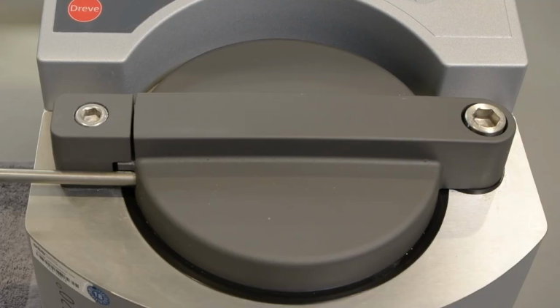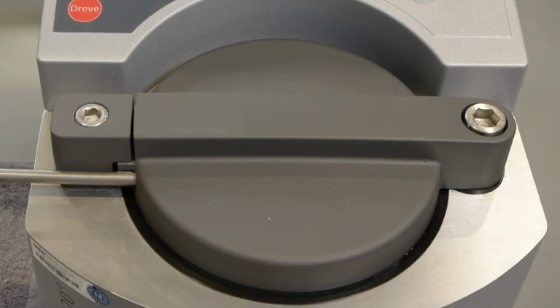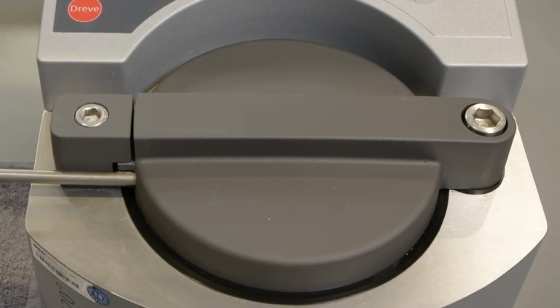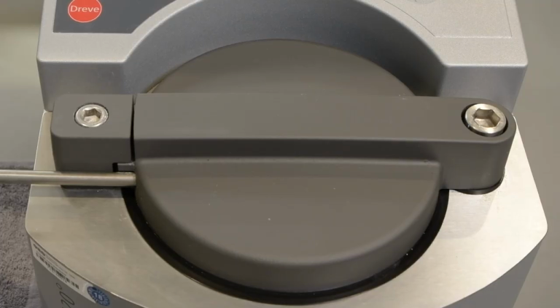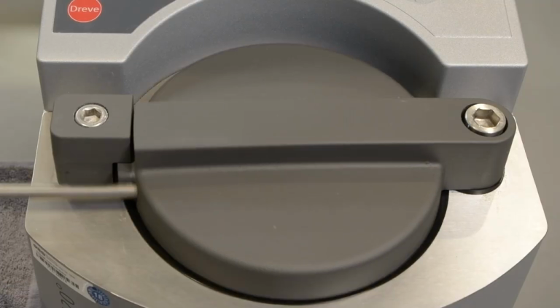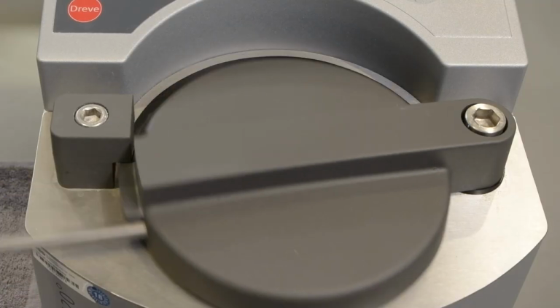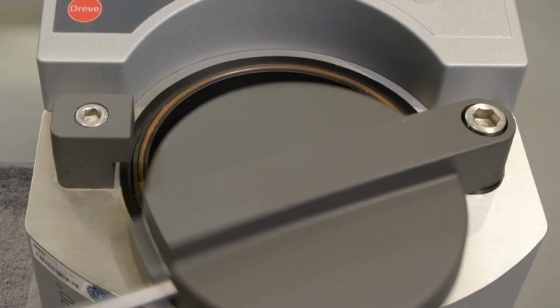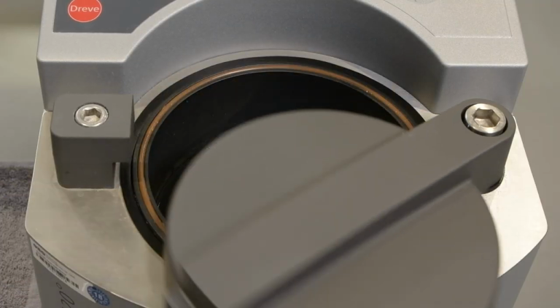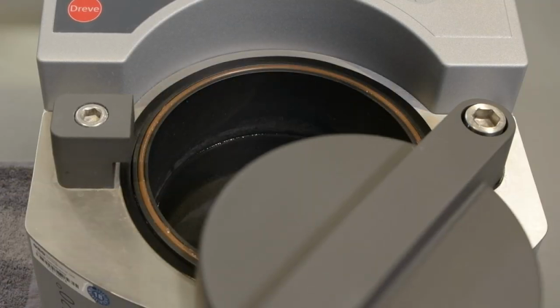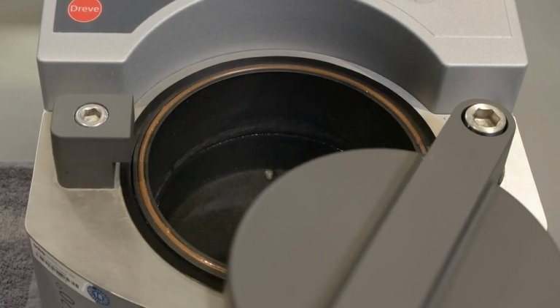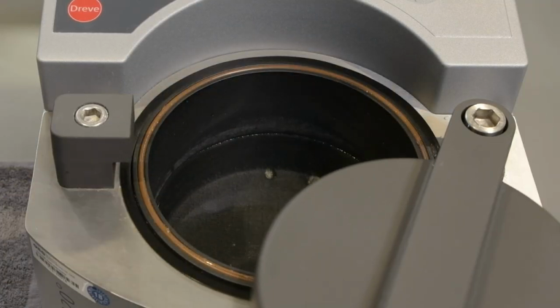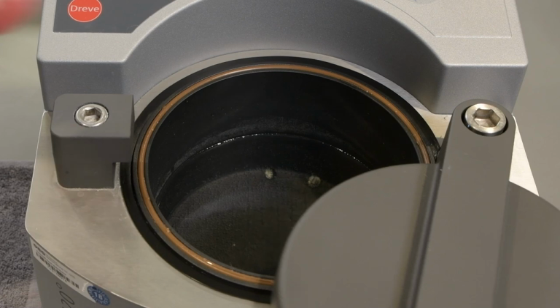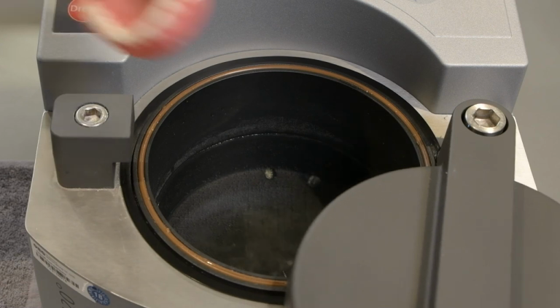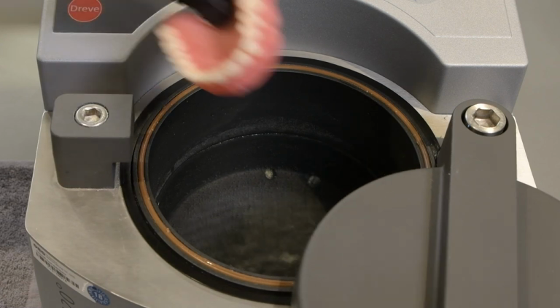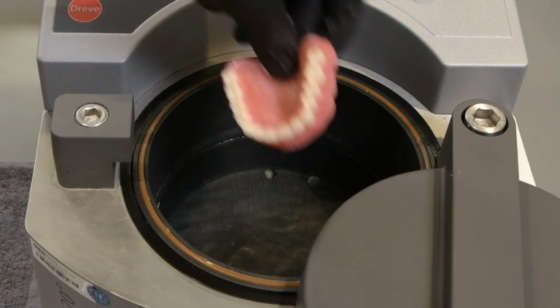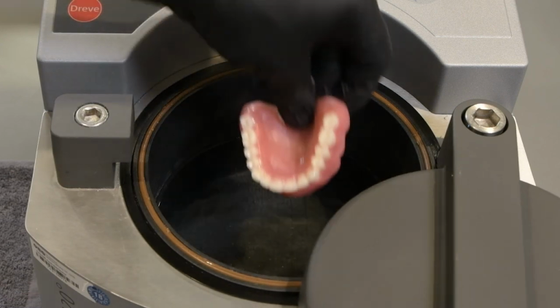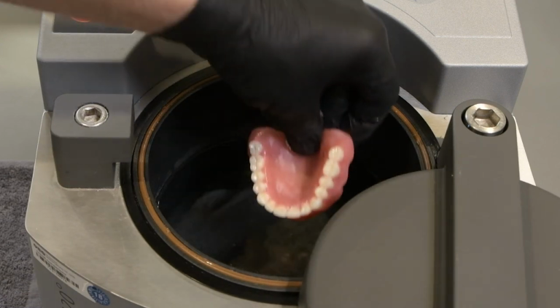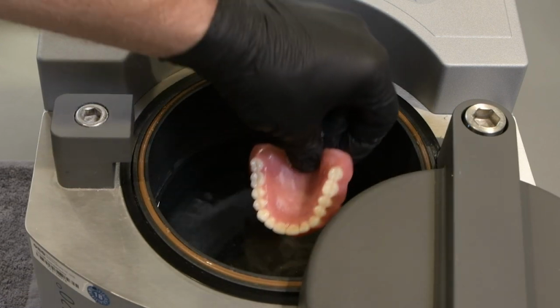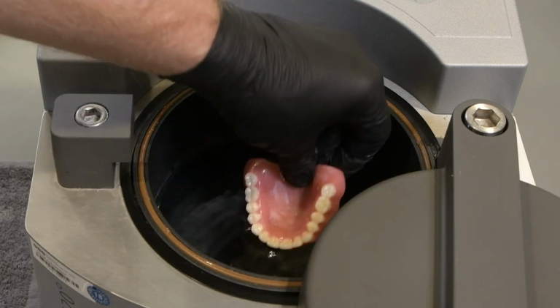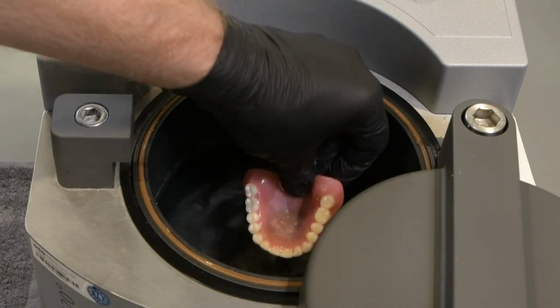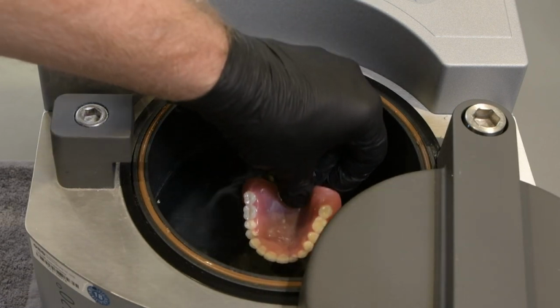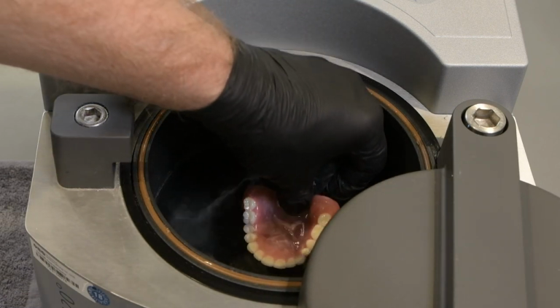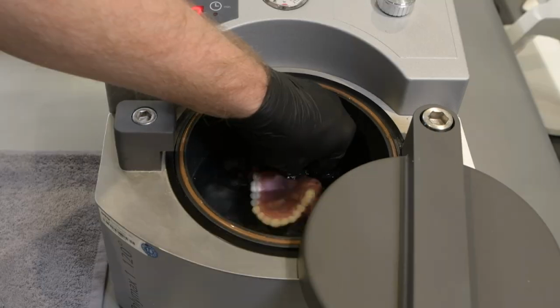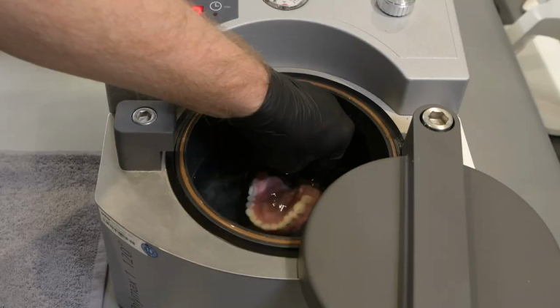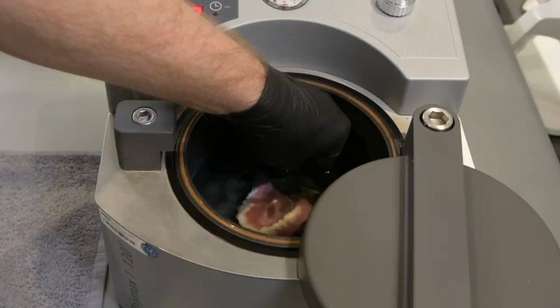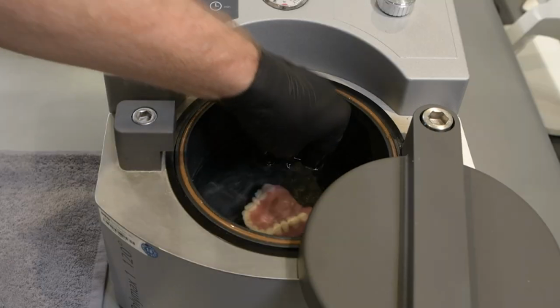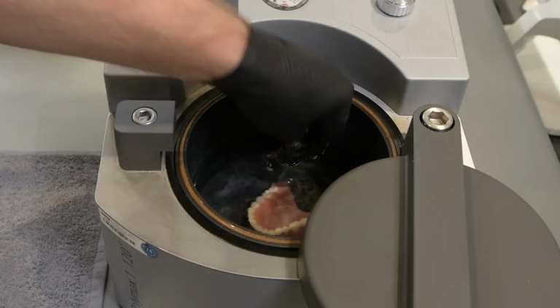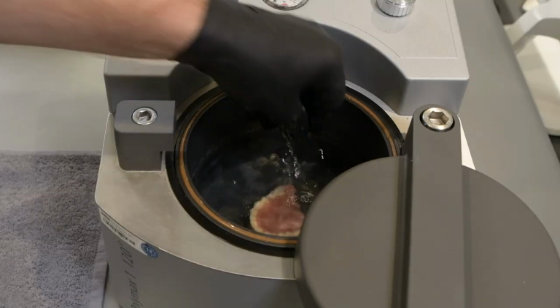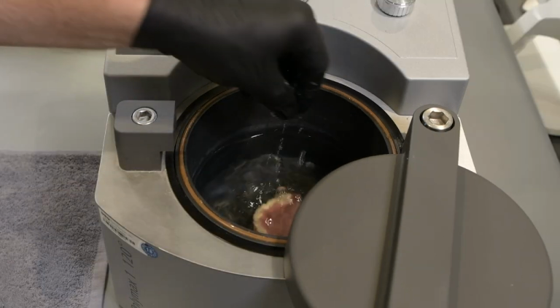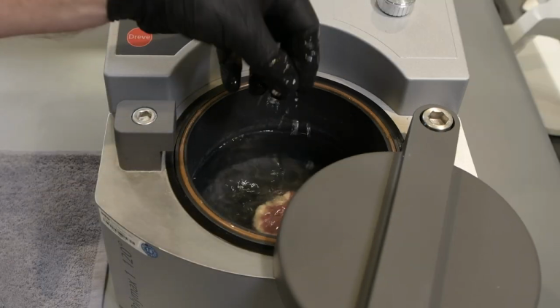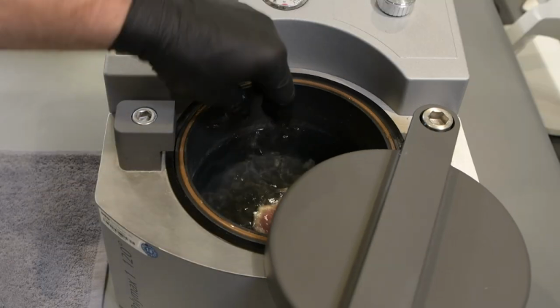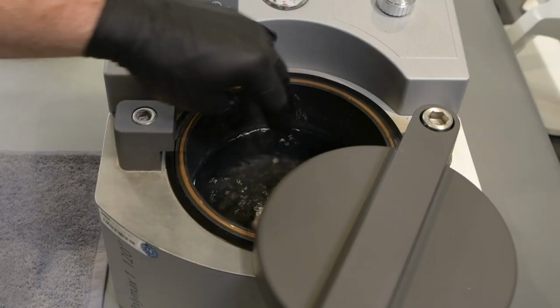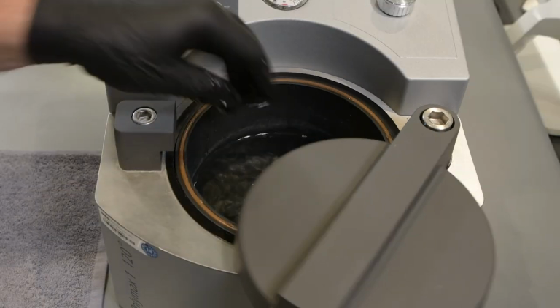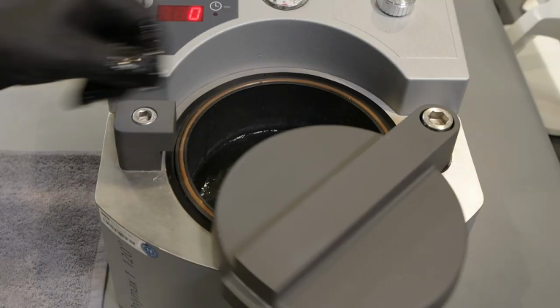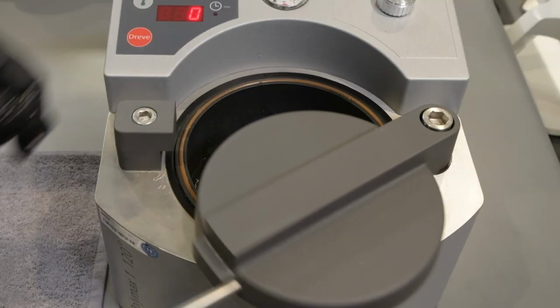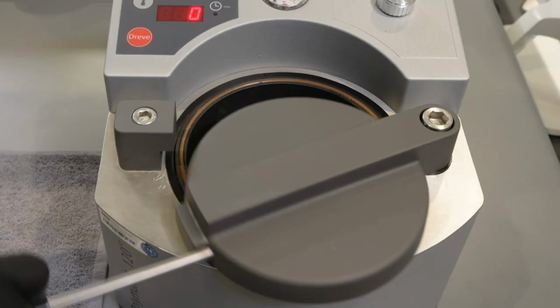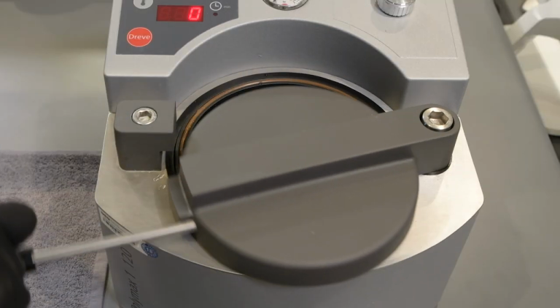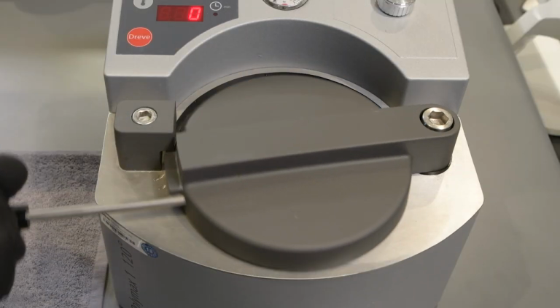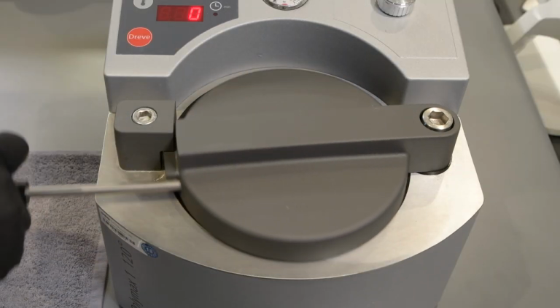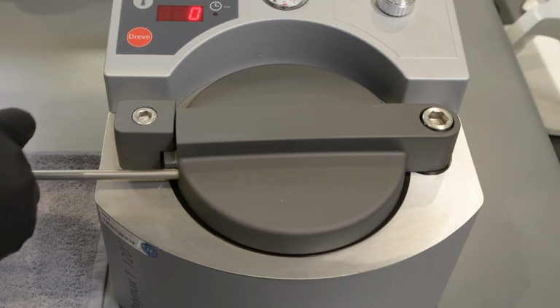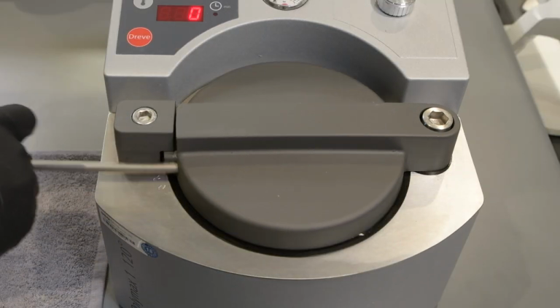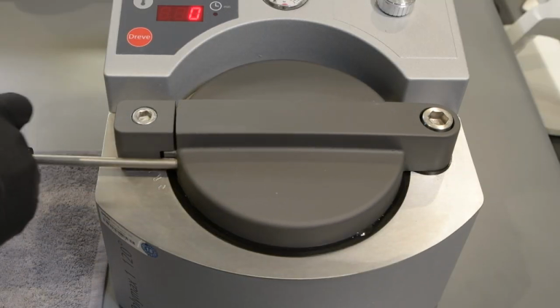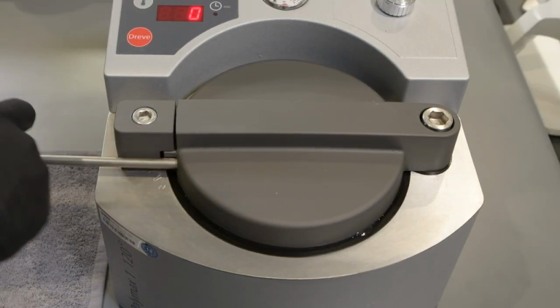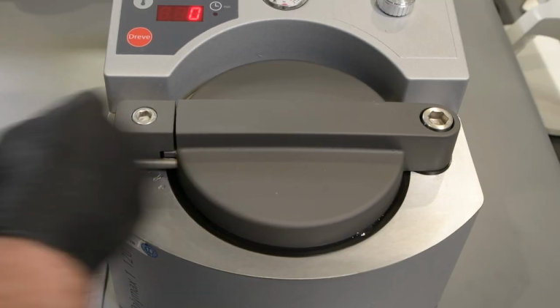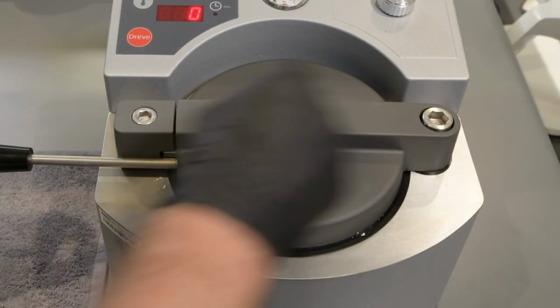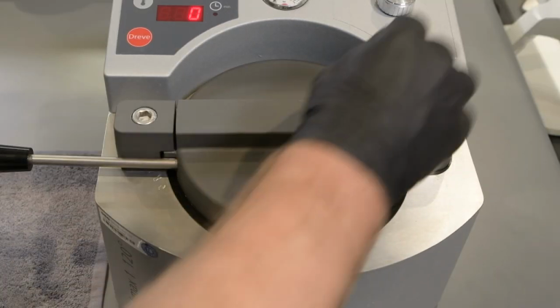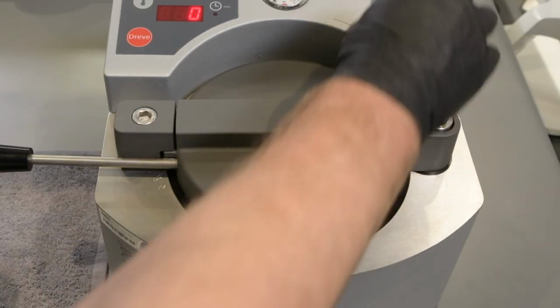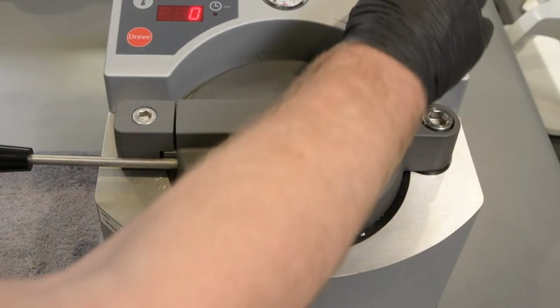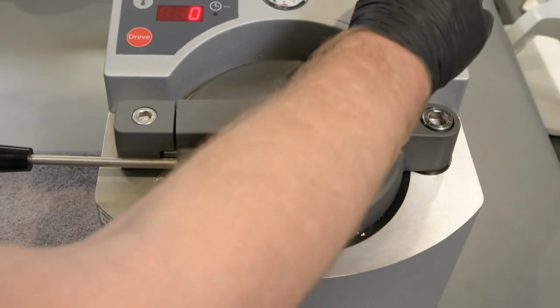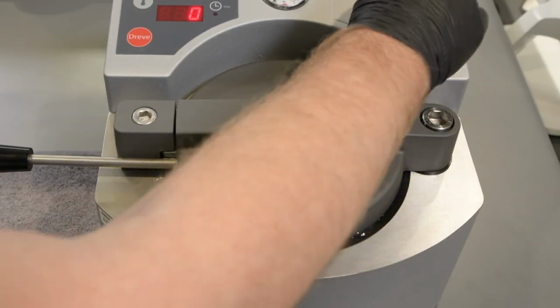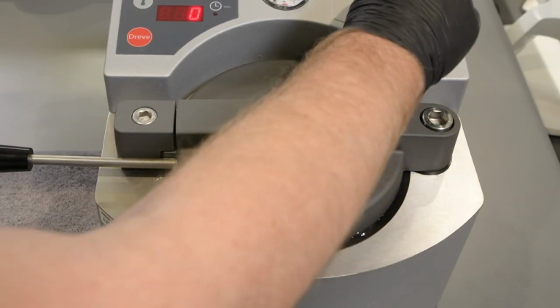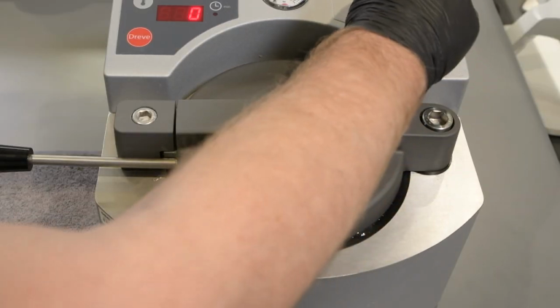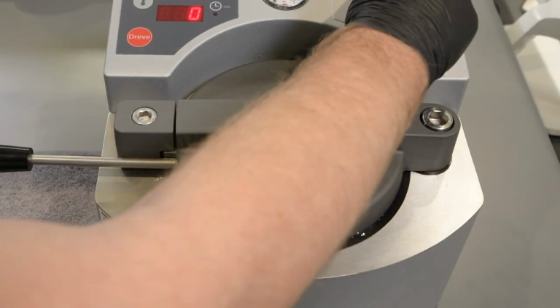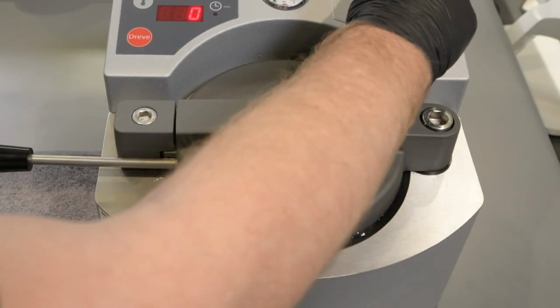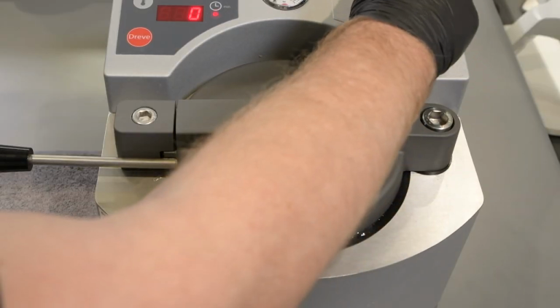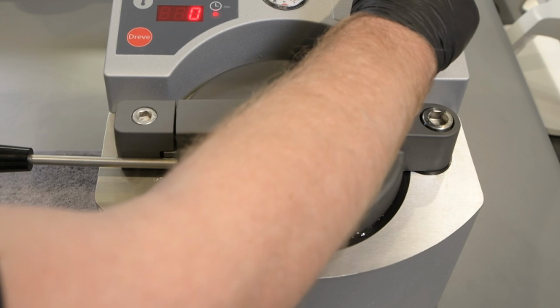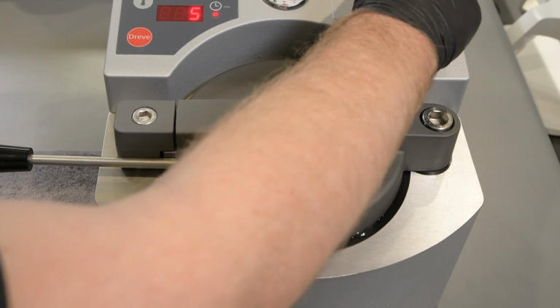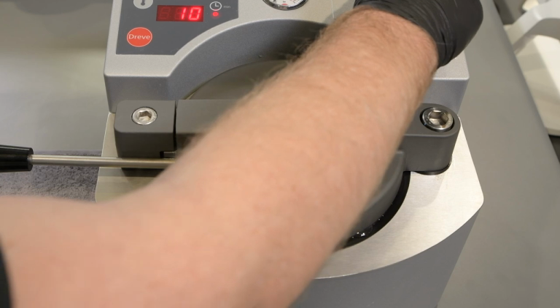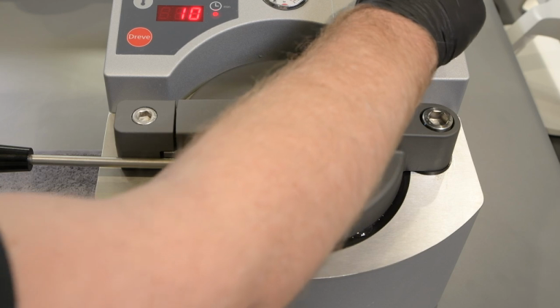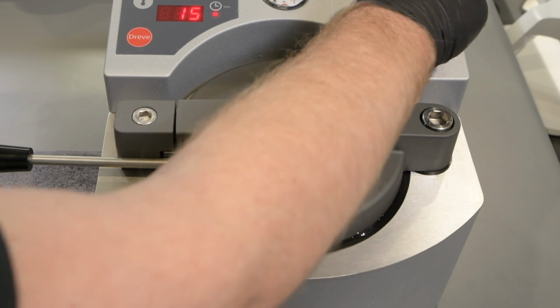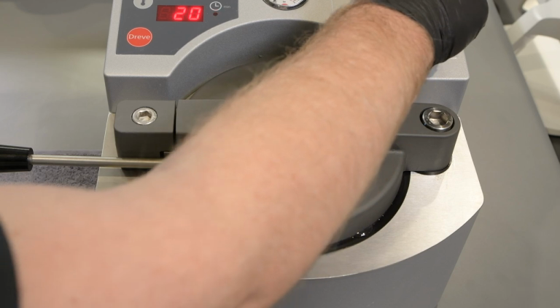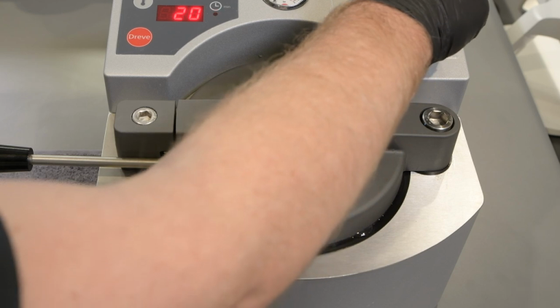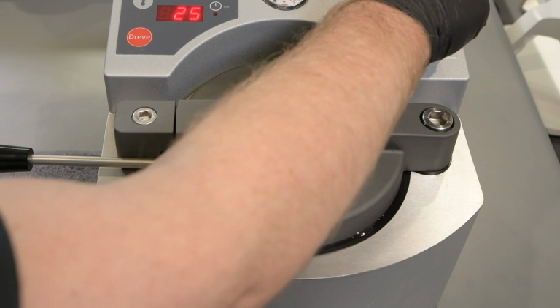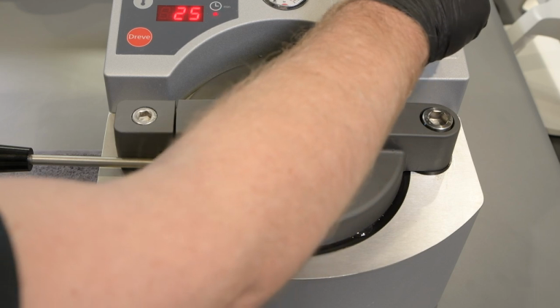Polymerize the denture in a pressure pot at 3 bar of pressure and 45 degrees Celsius for at least 30 minutes.